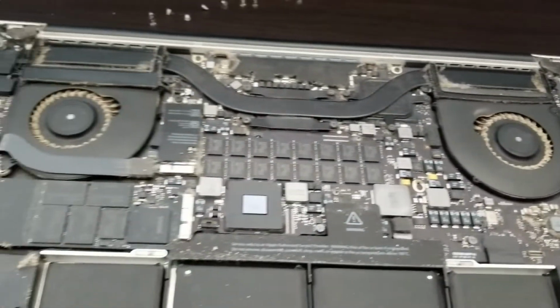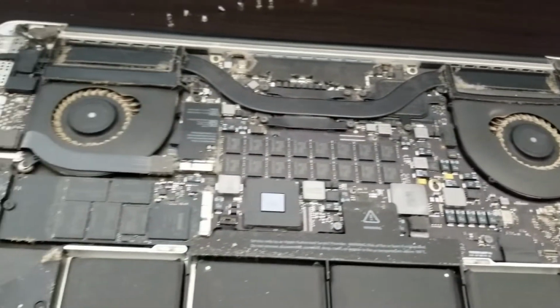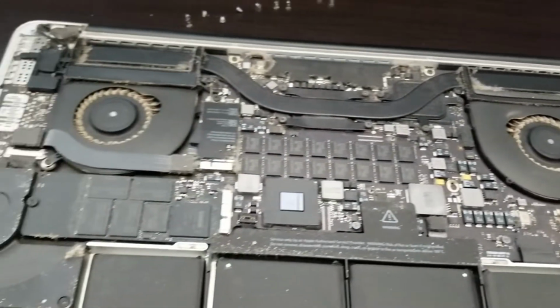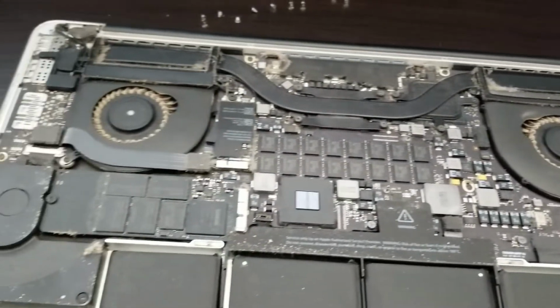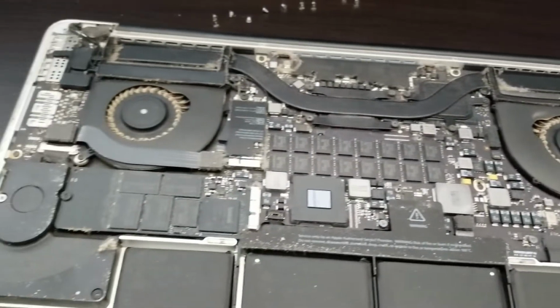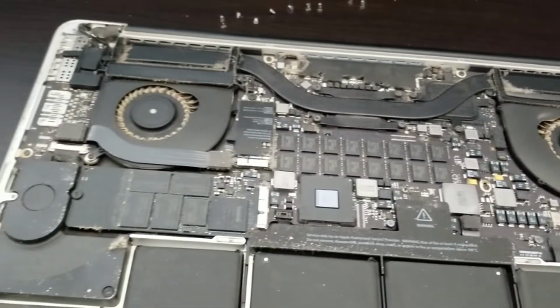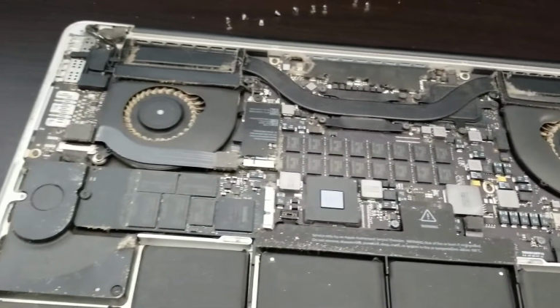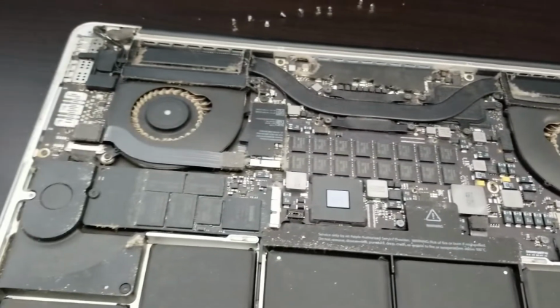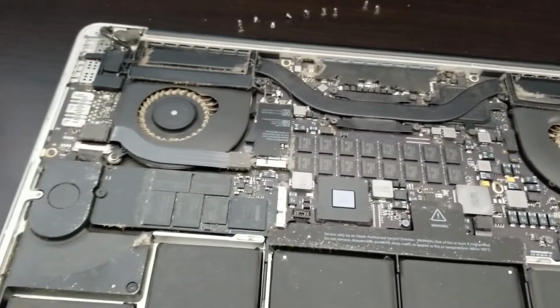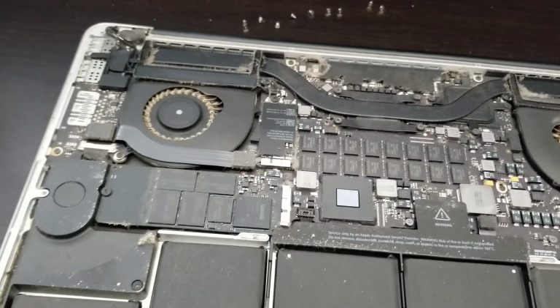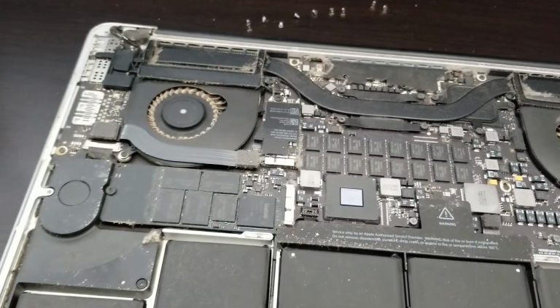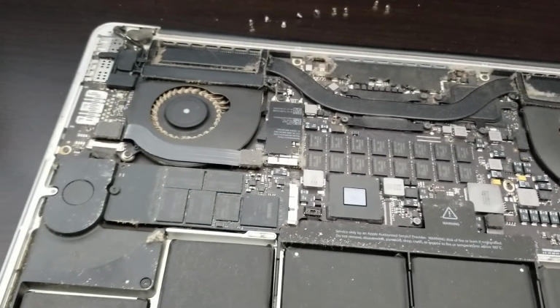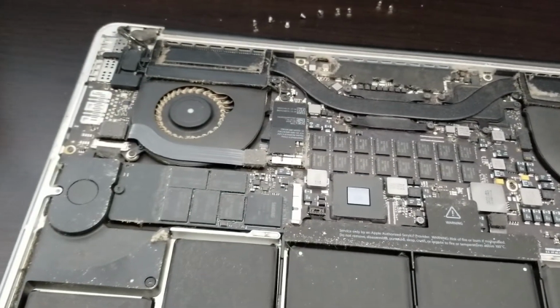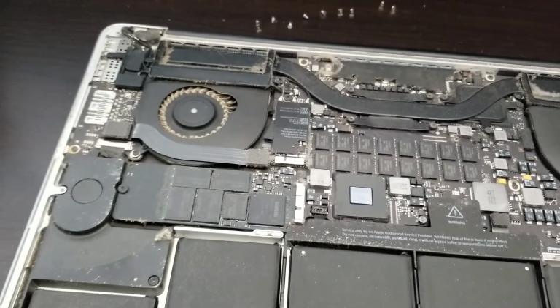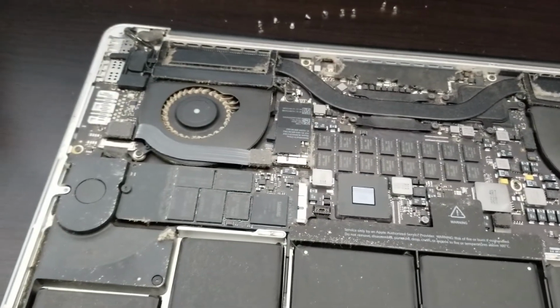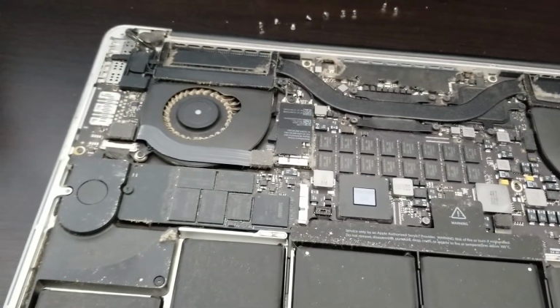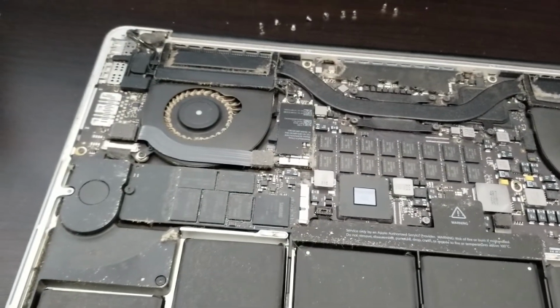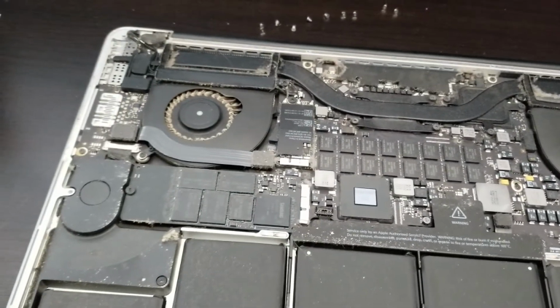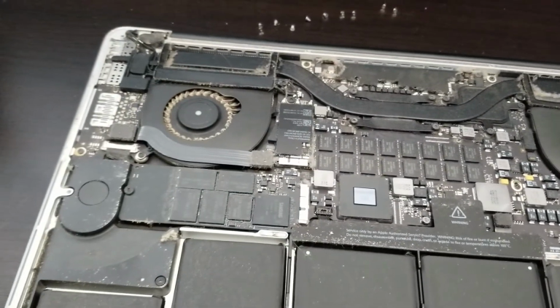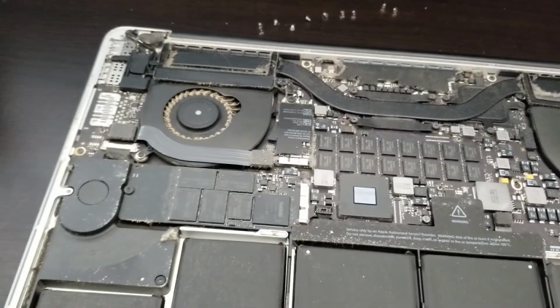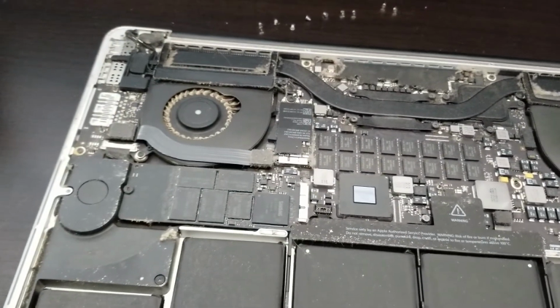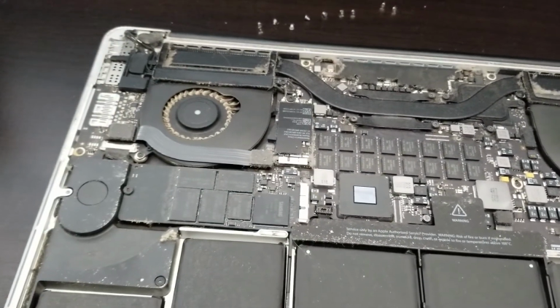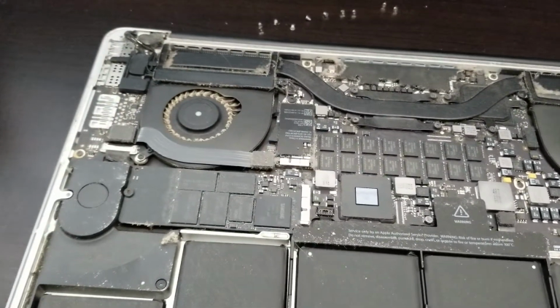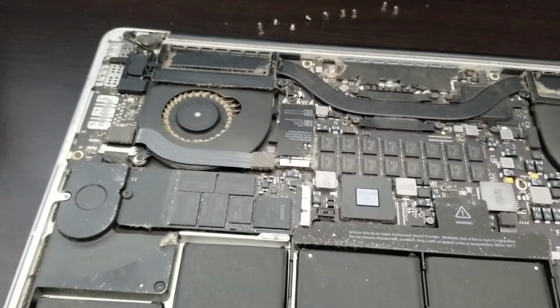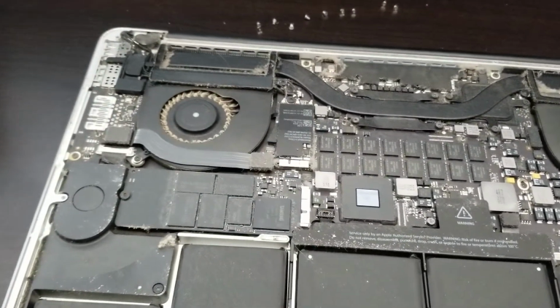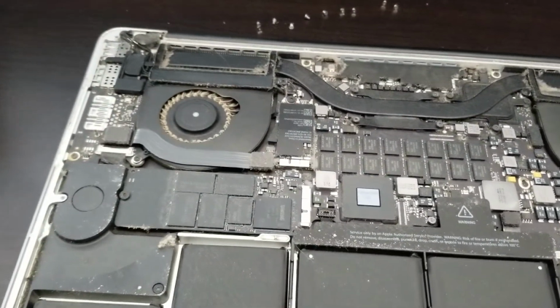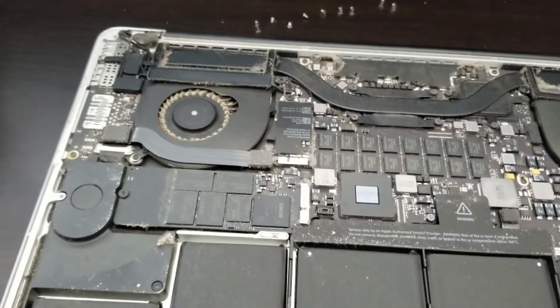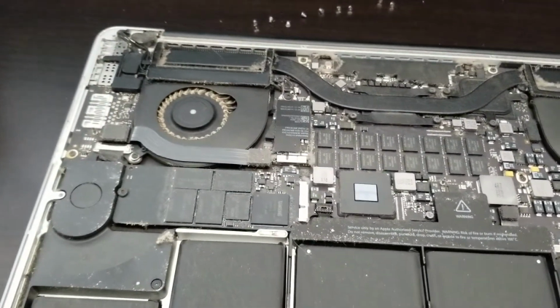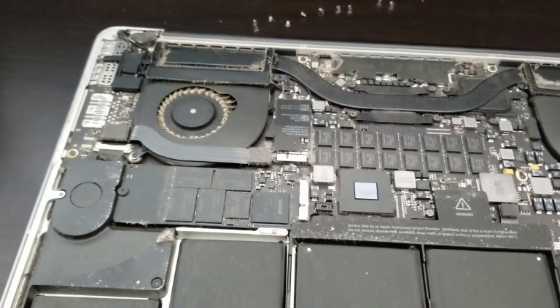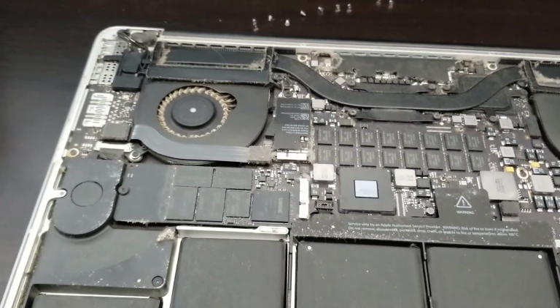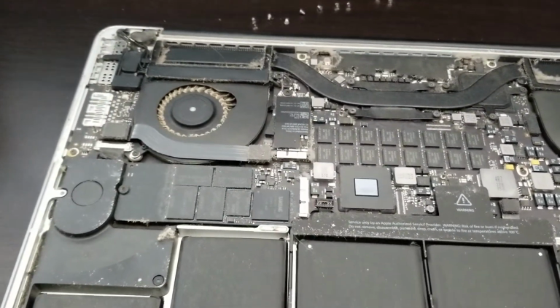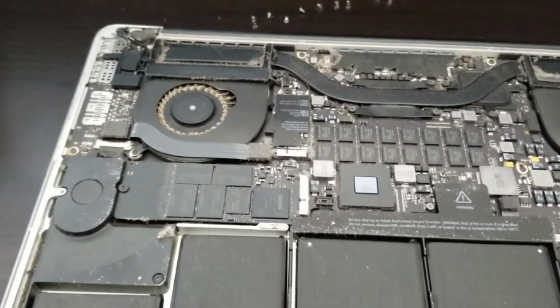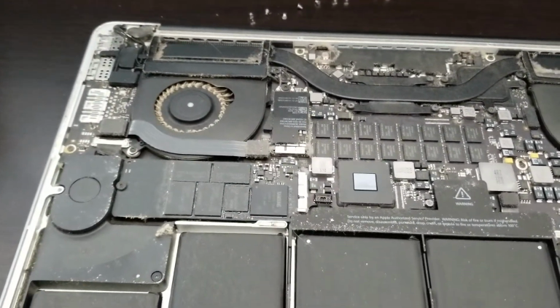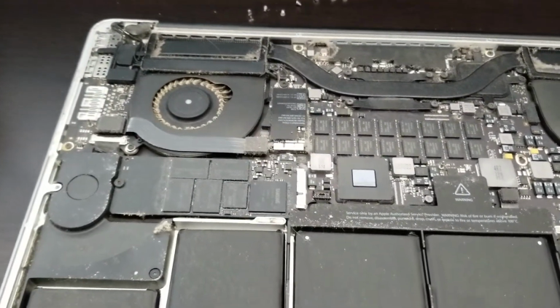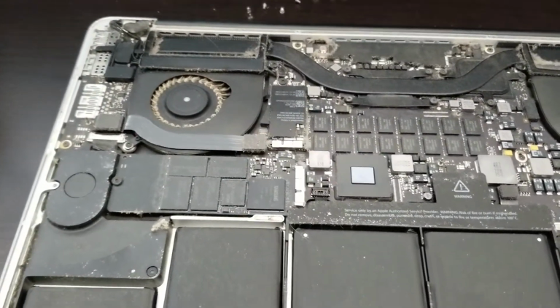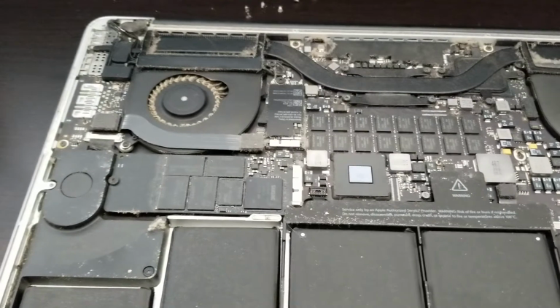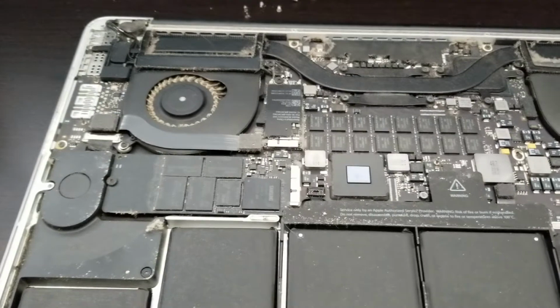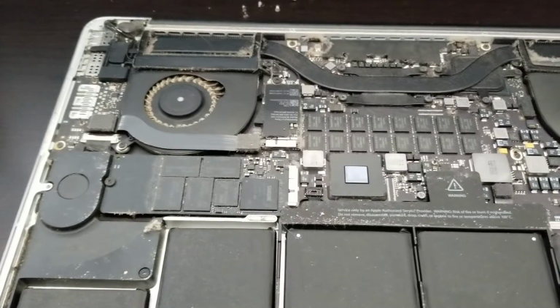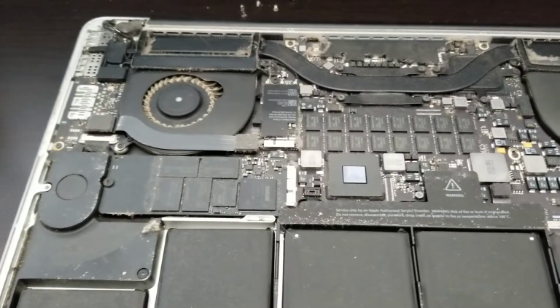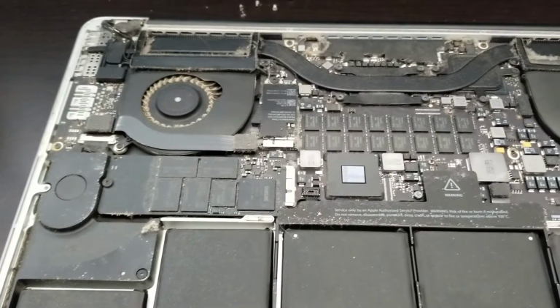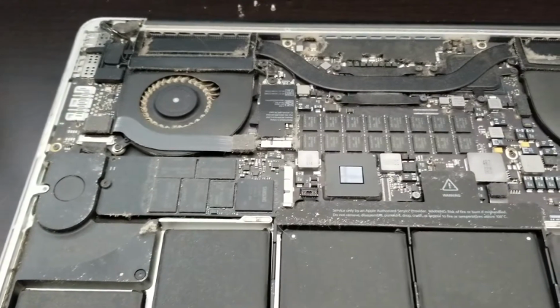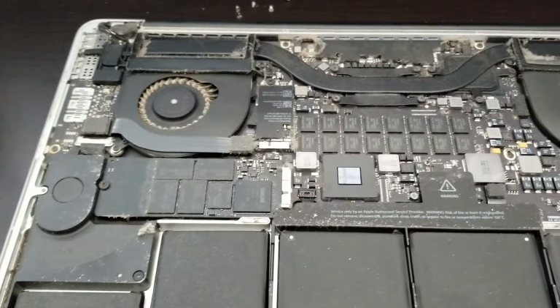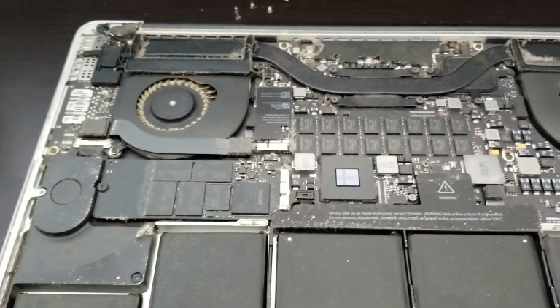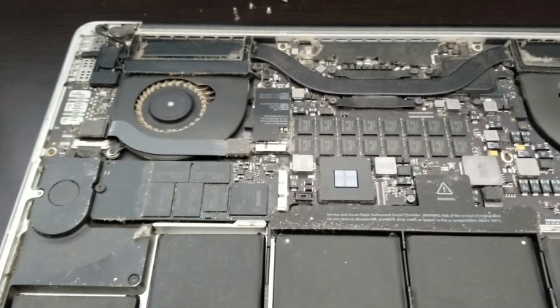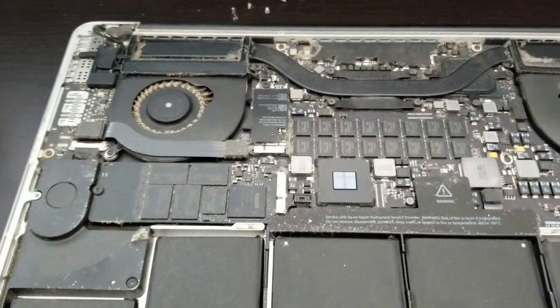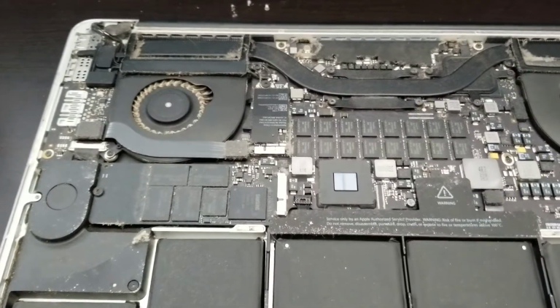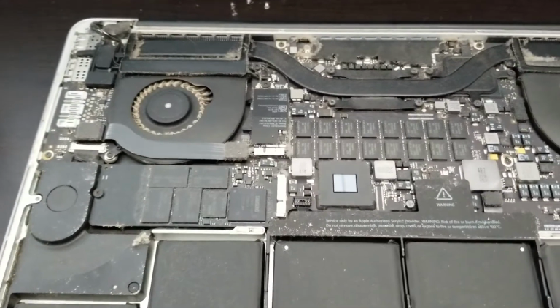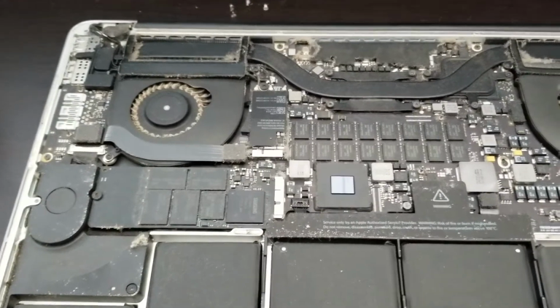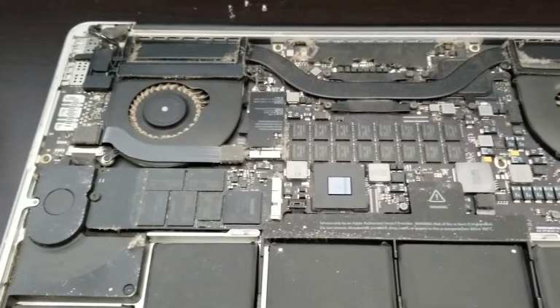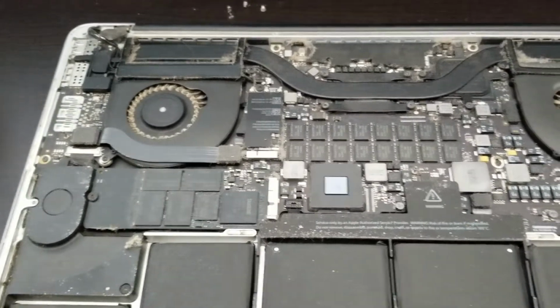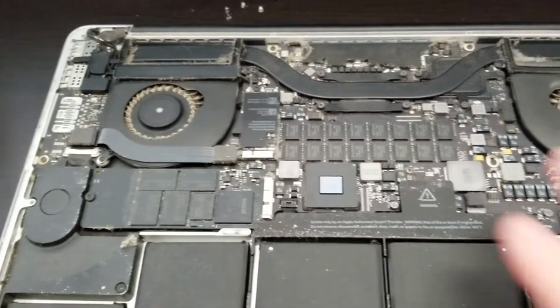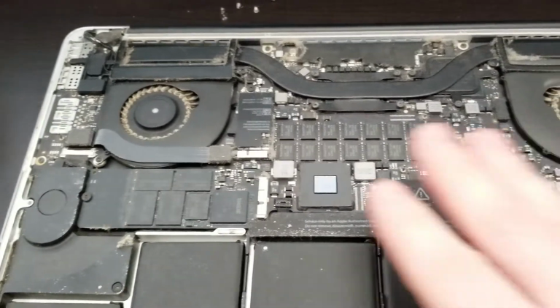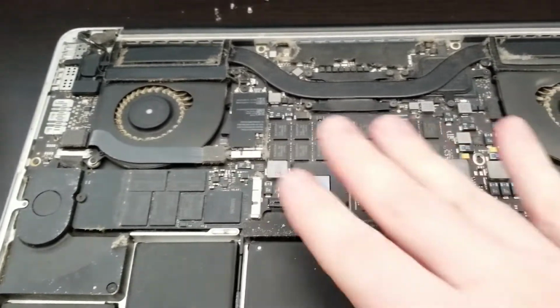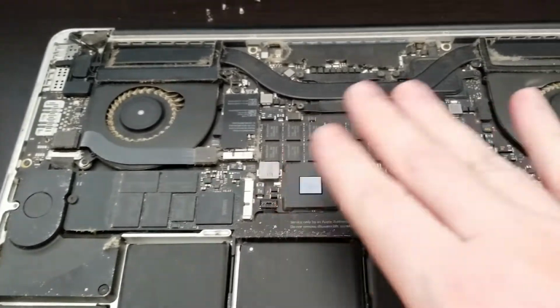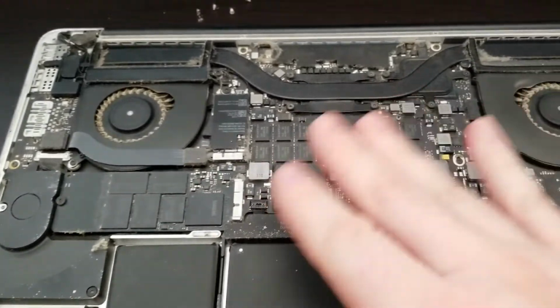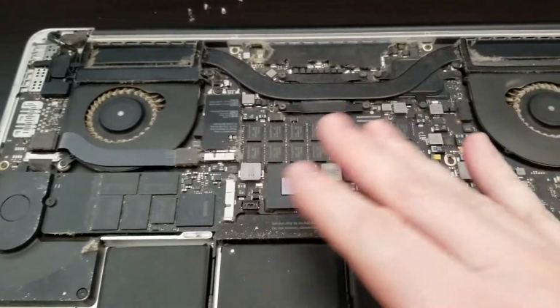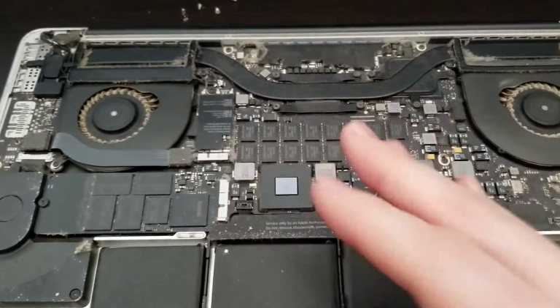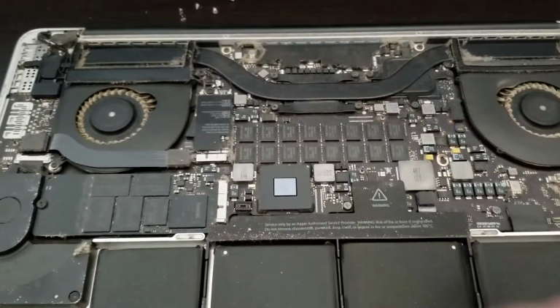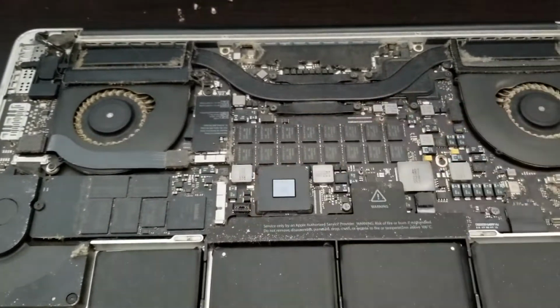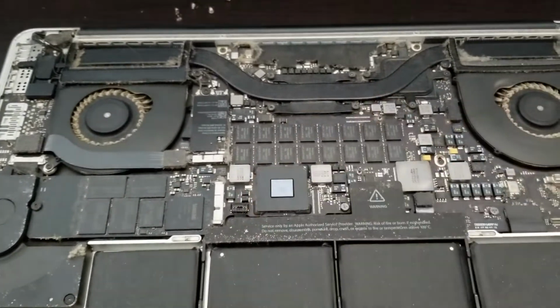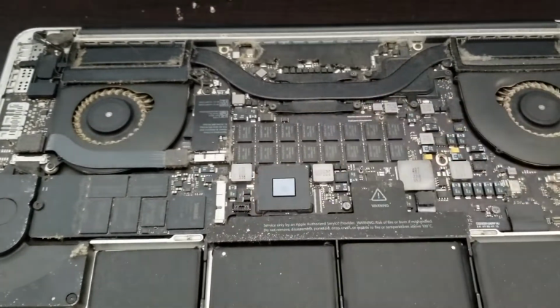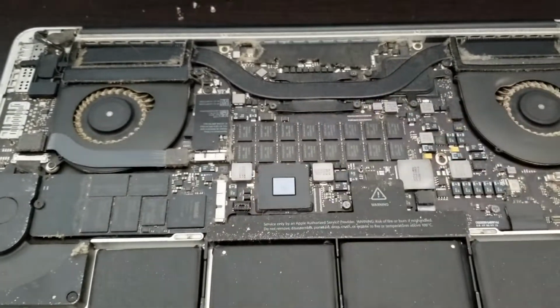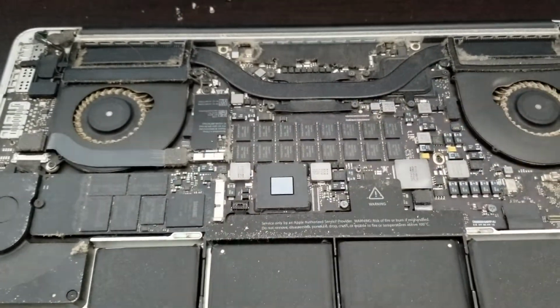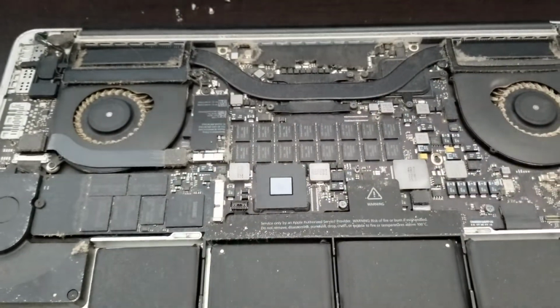Believe me, it's going to be cheaper than buying a new computer or bringing the computer in for repairs because you broke one of the parts.